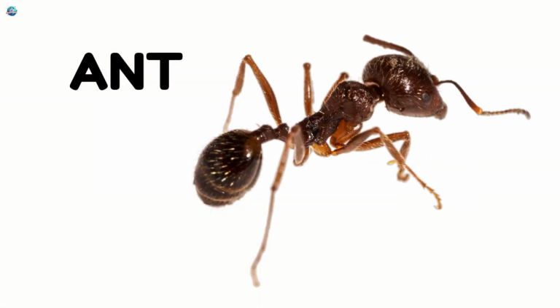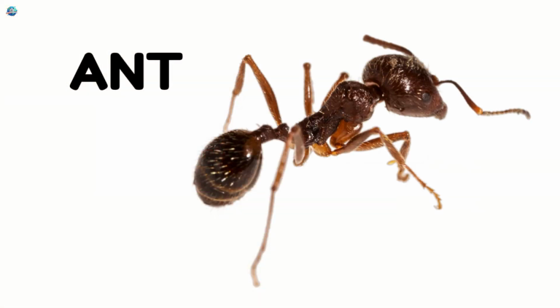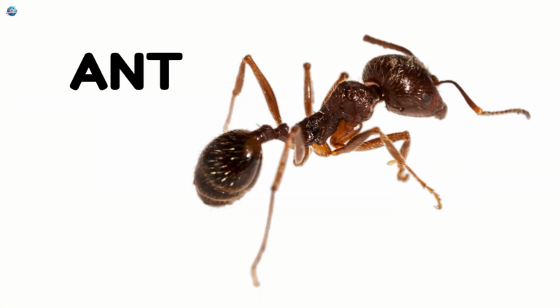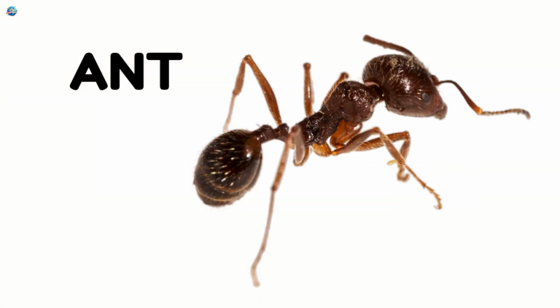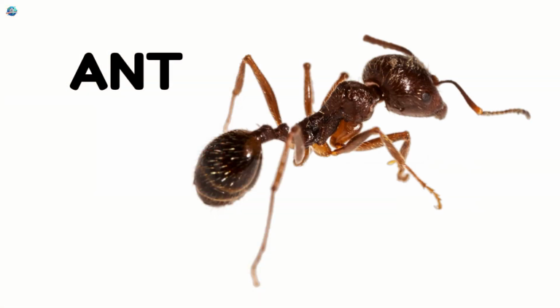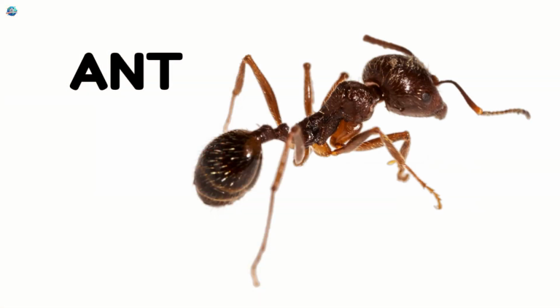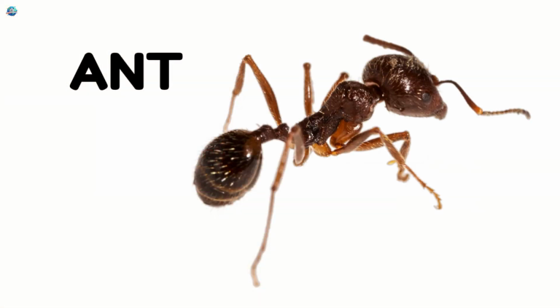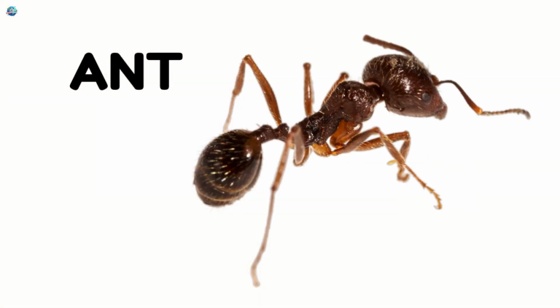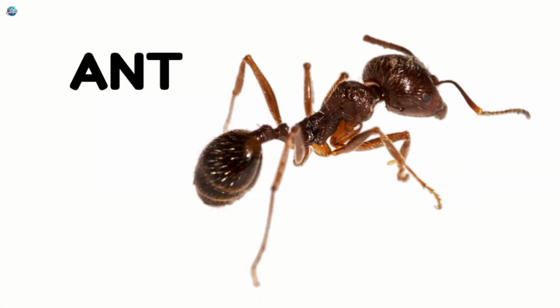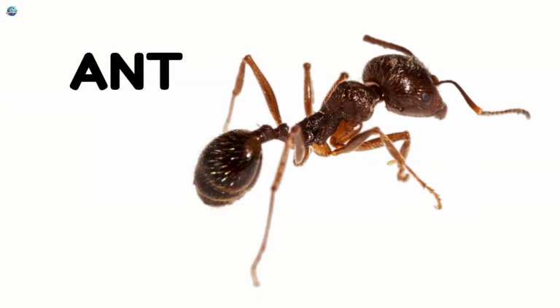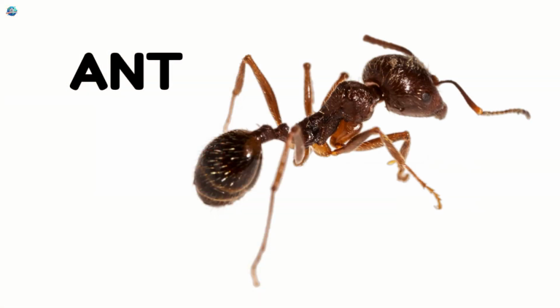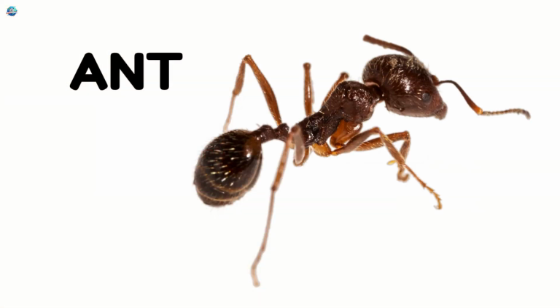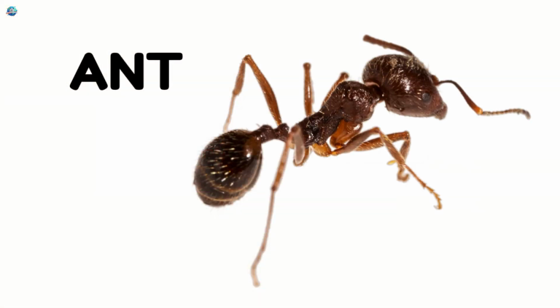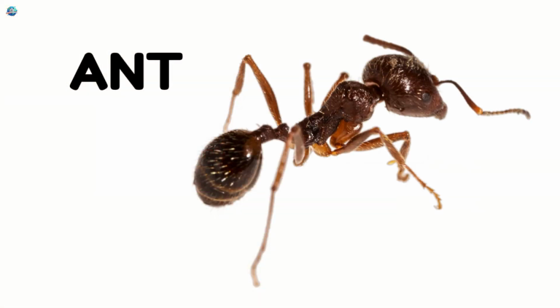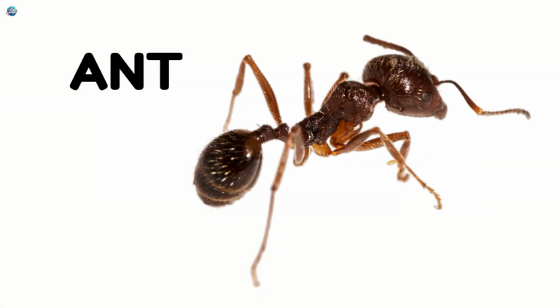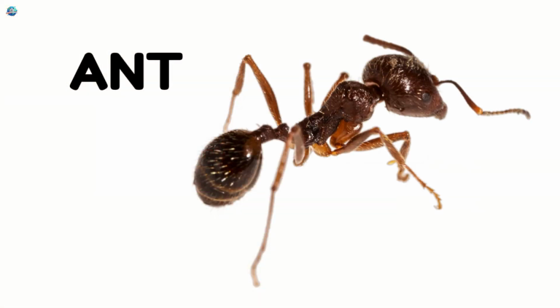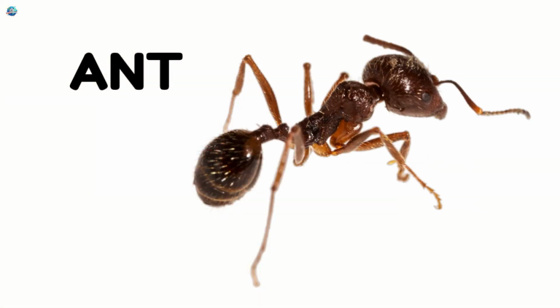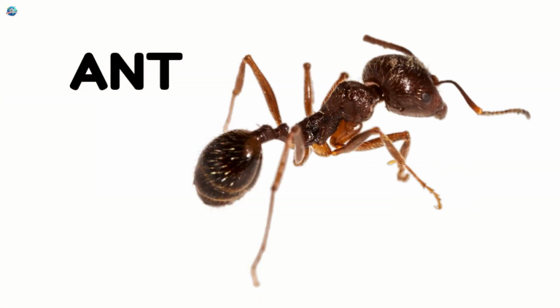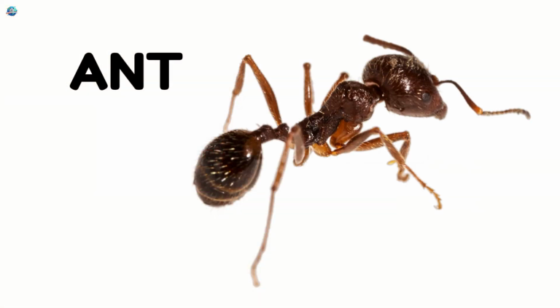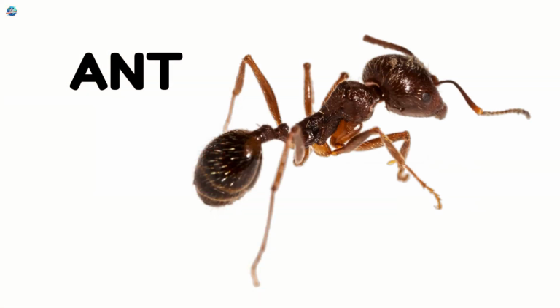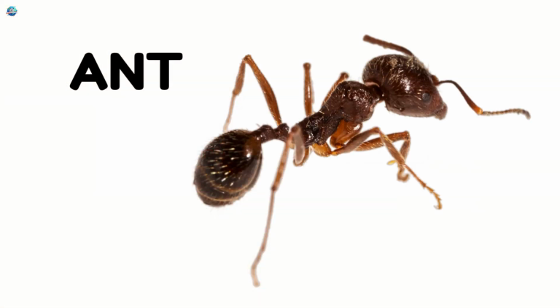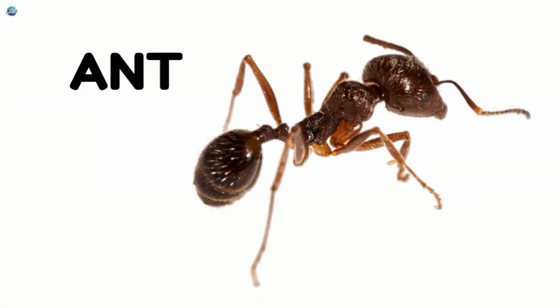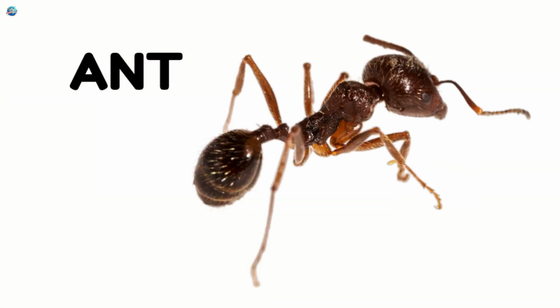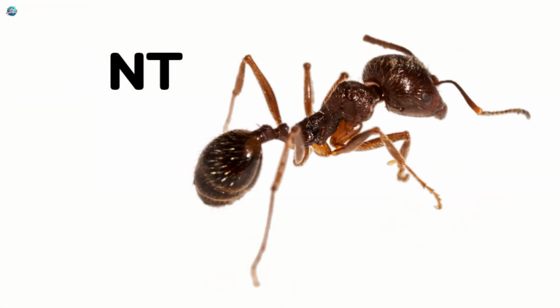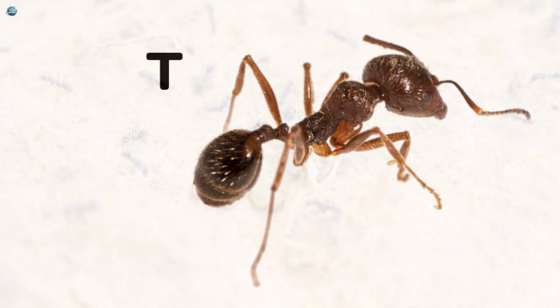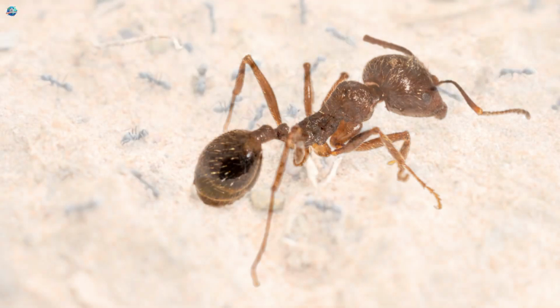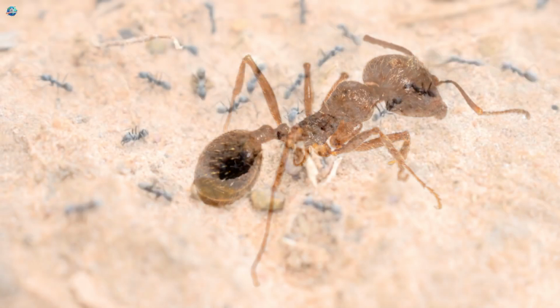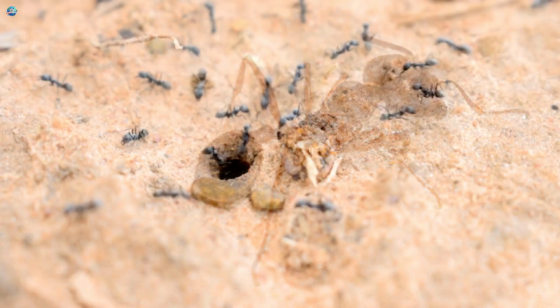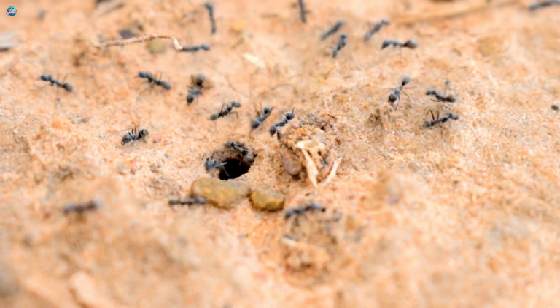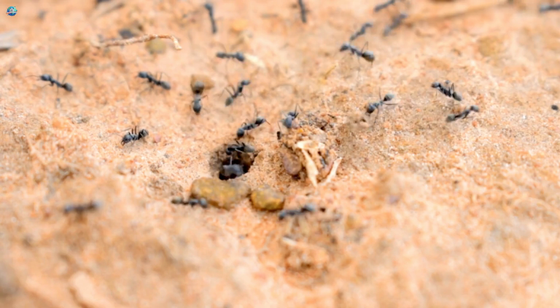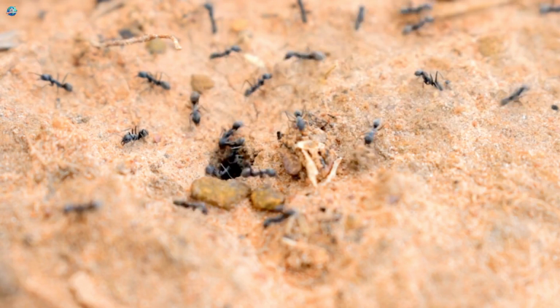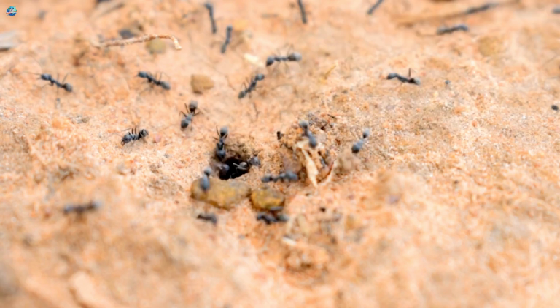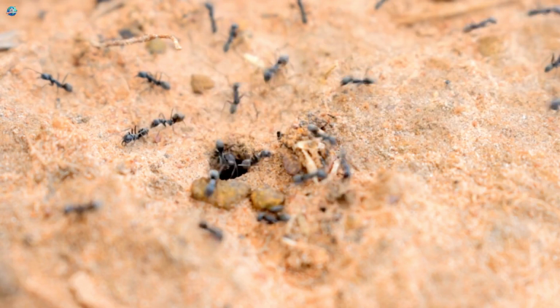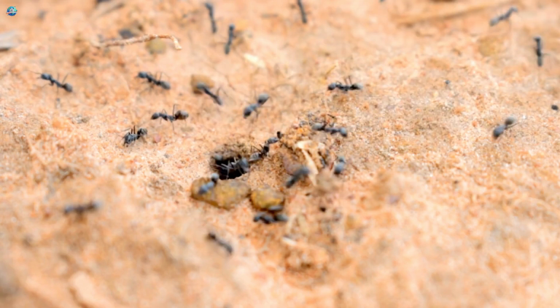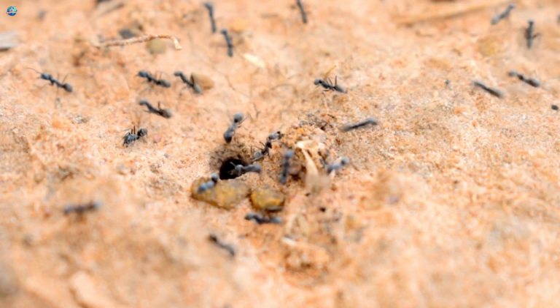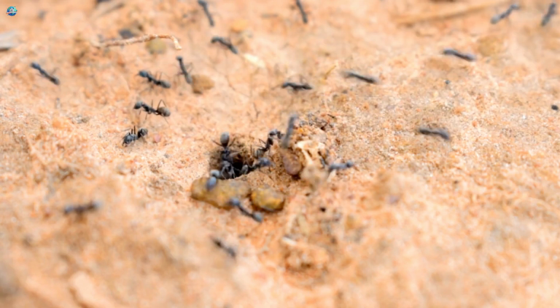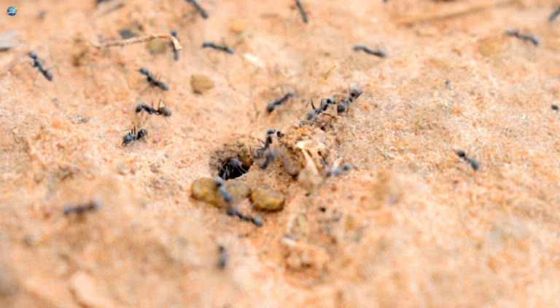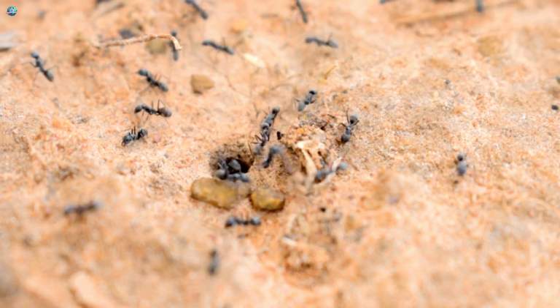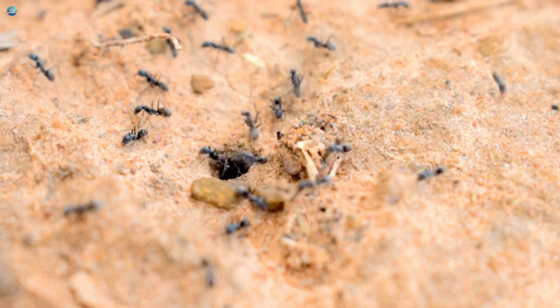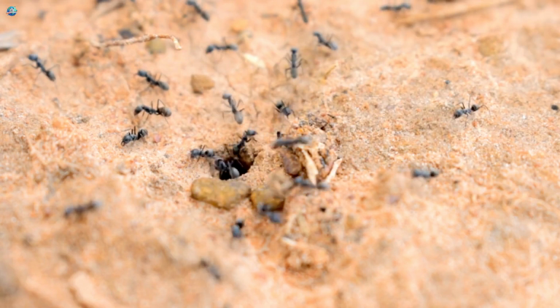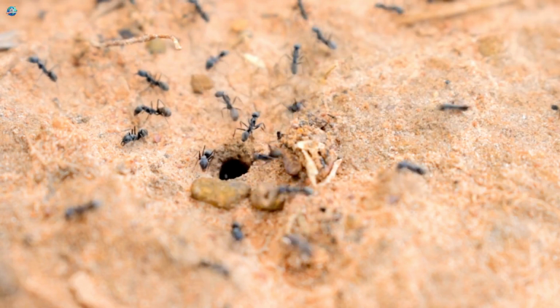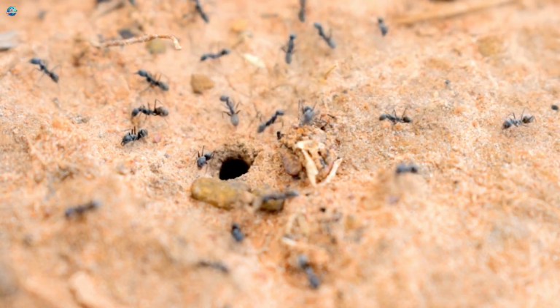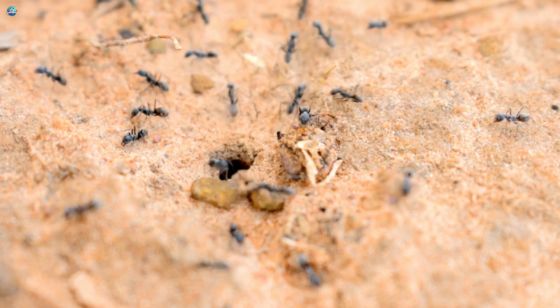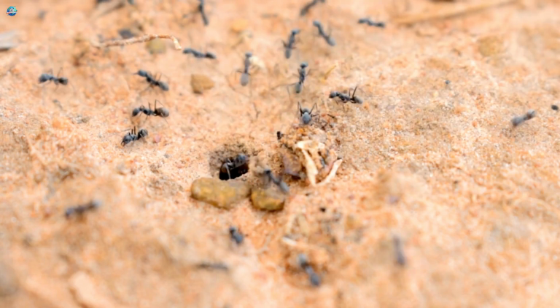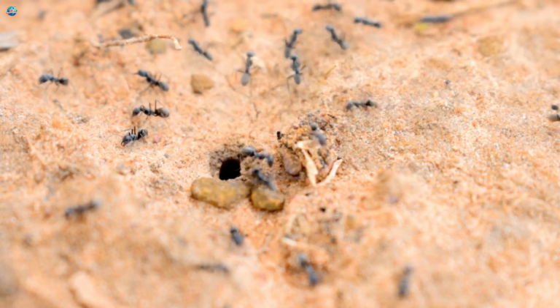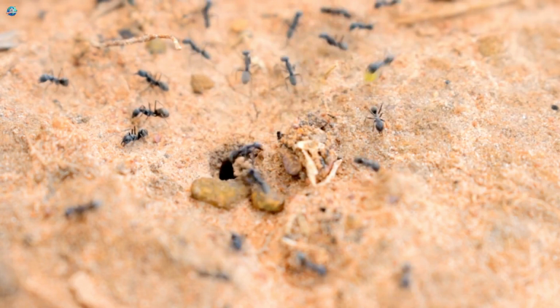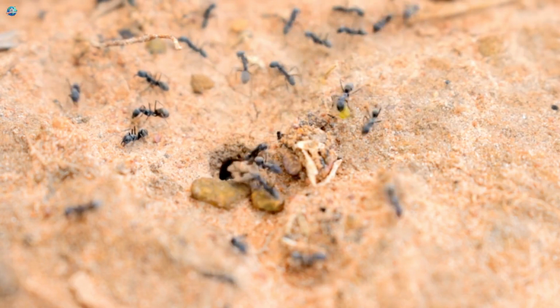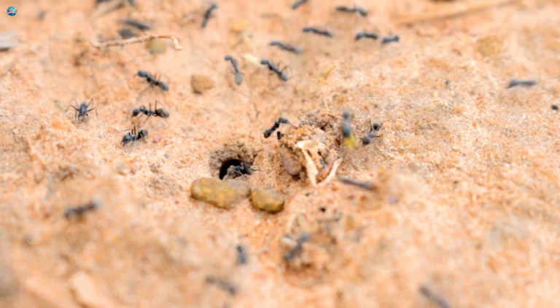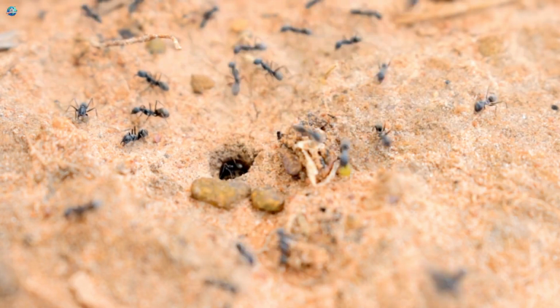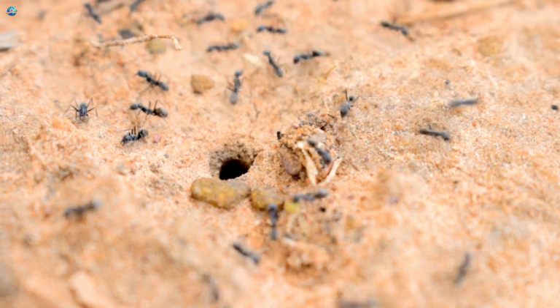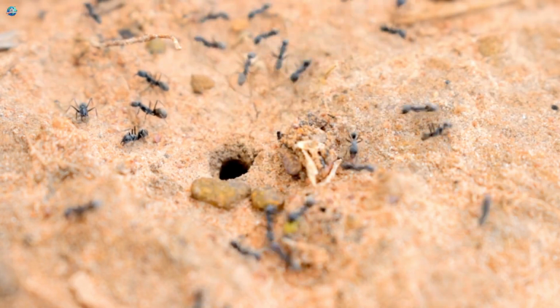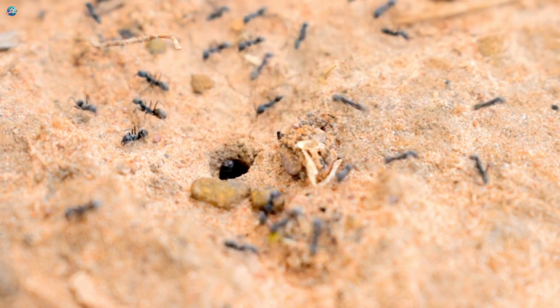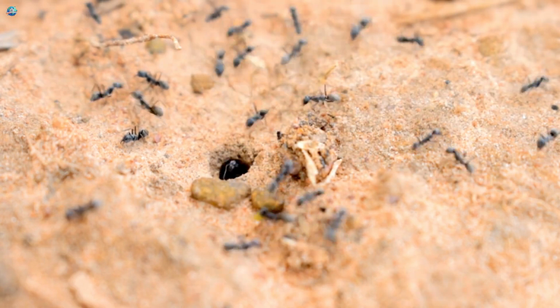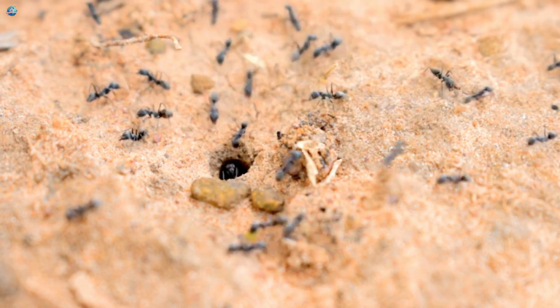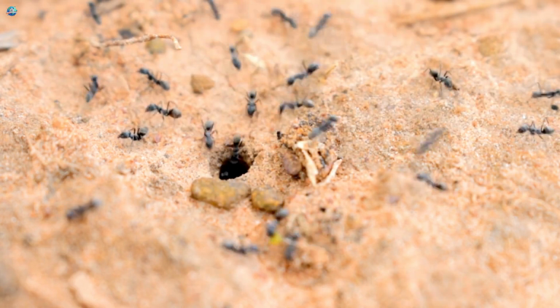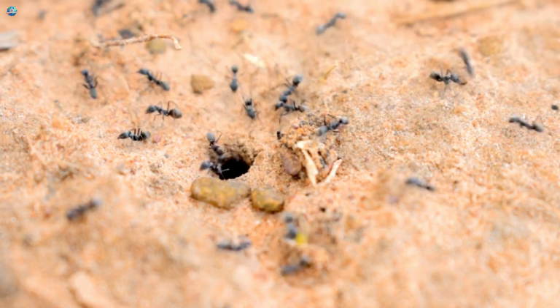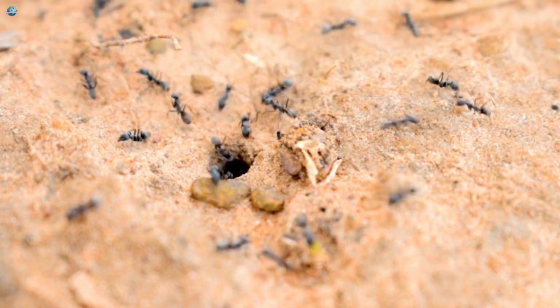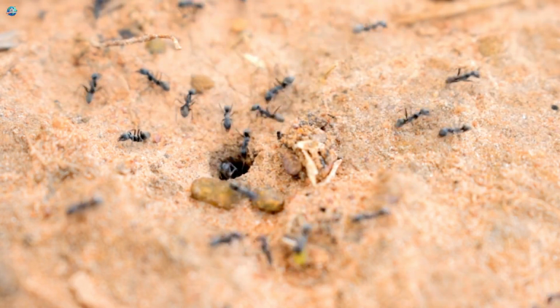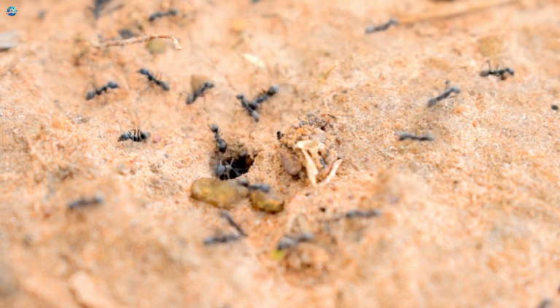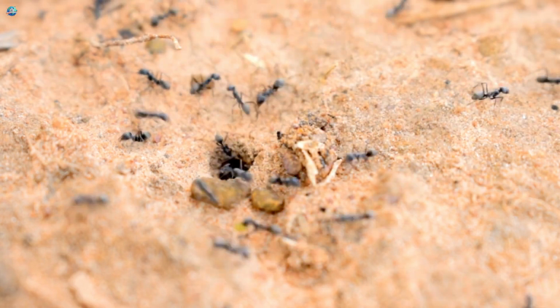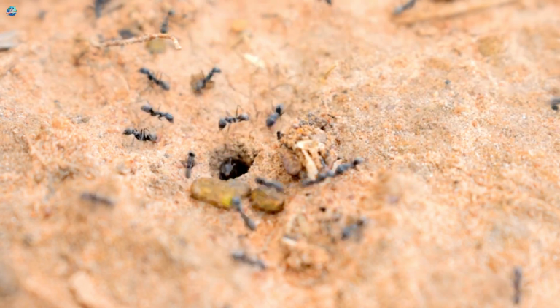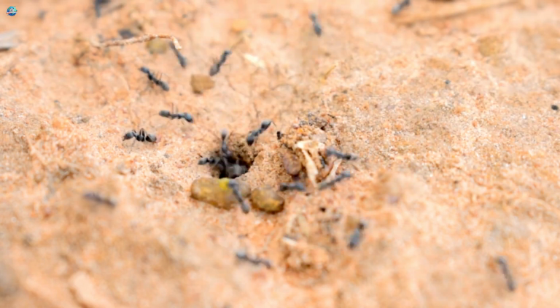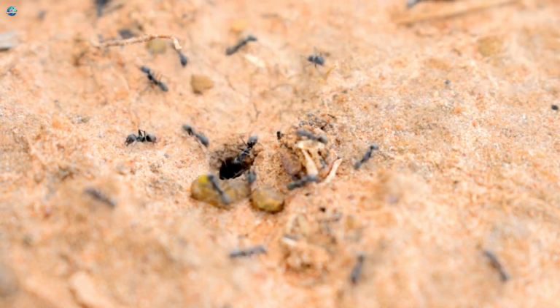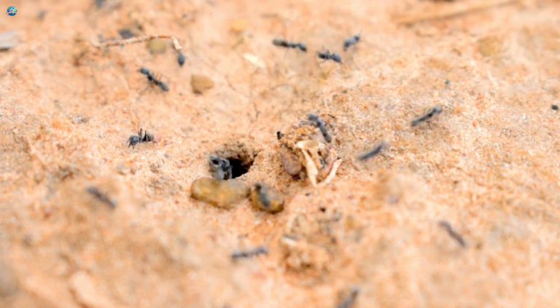Ant. This is an ant. Ants are very small insects. They work together as a team. Ants are very strong.